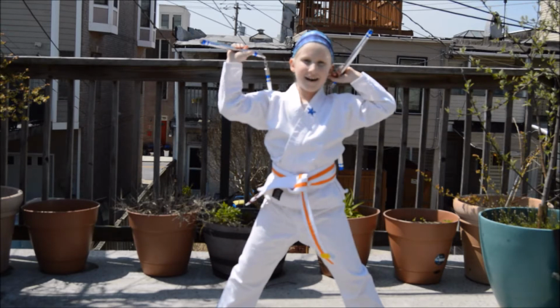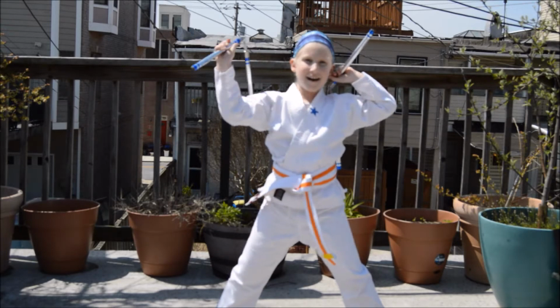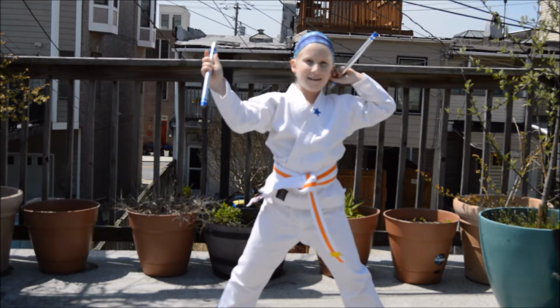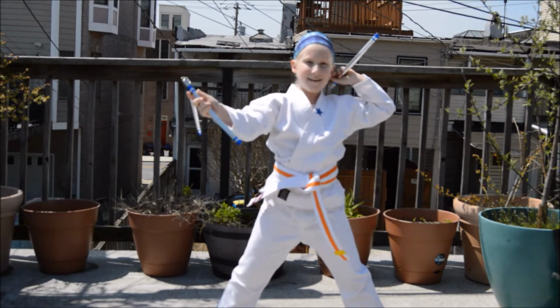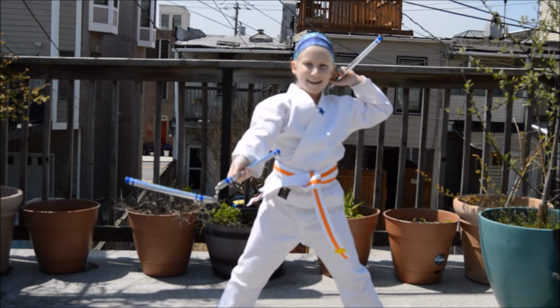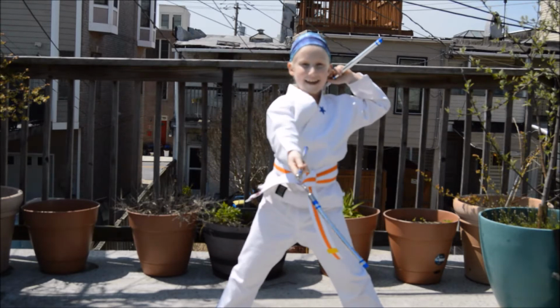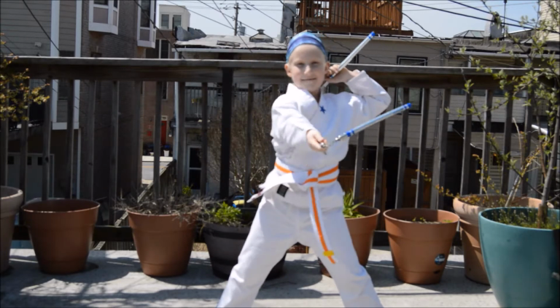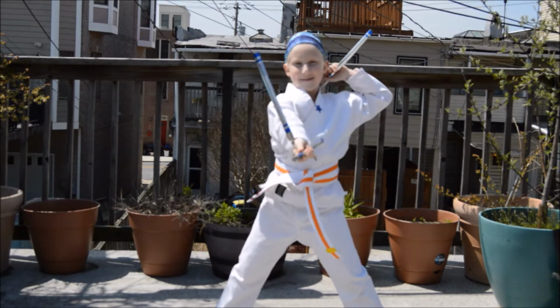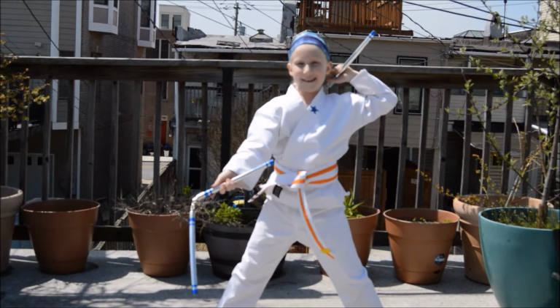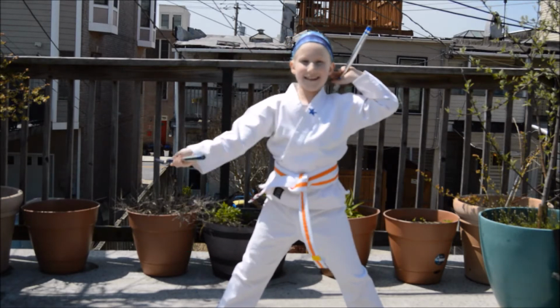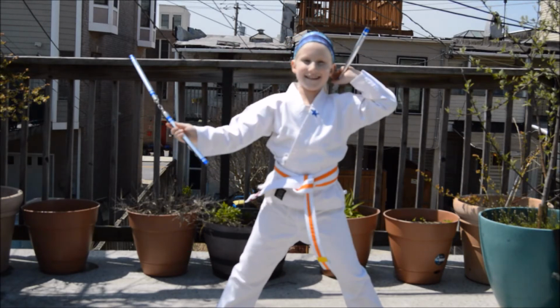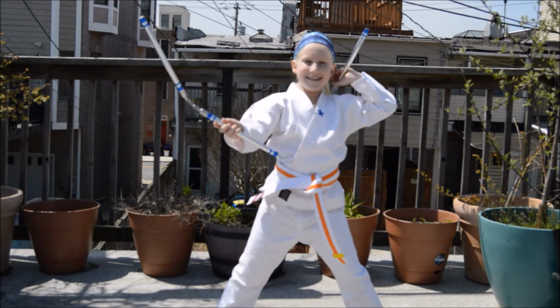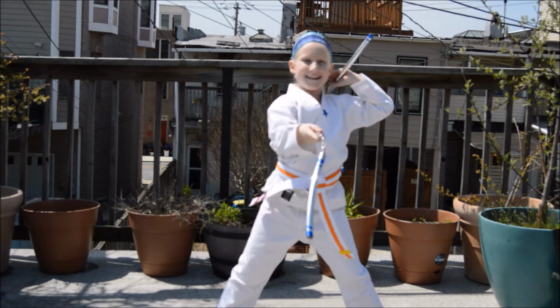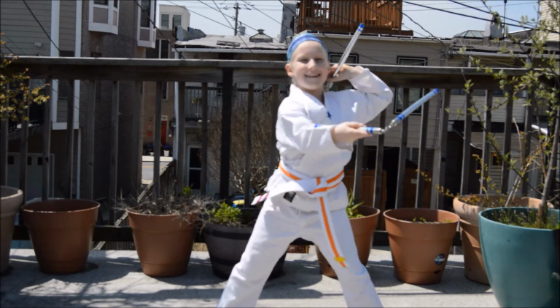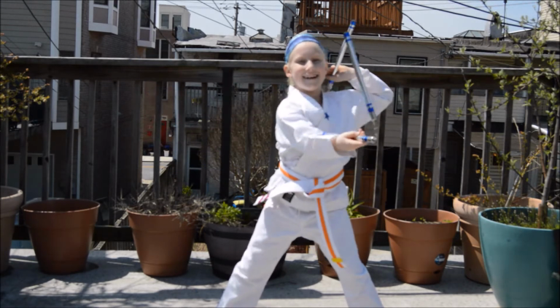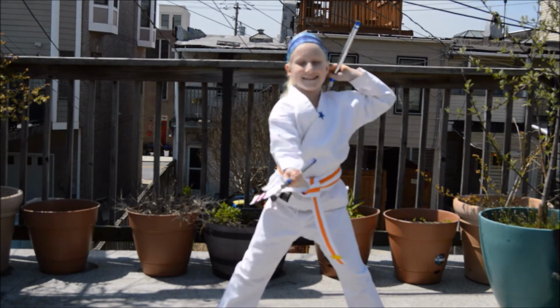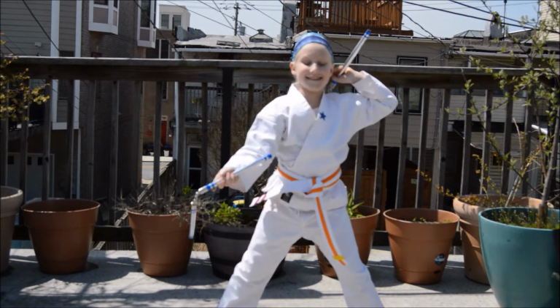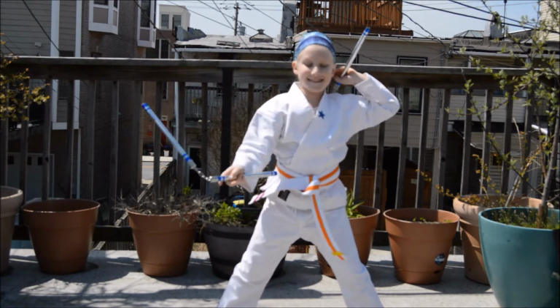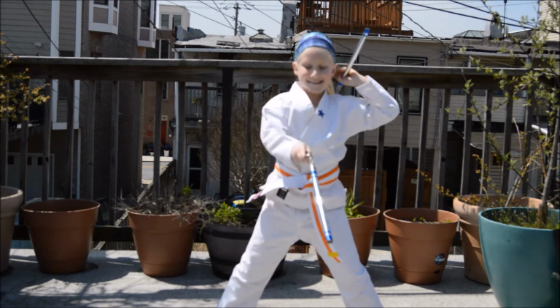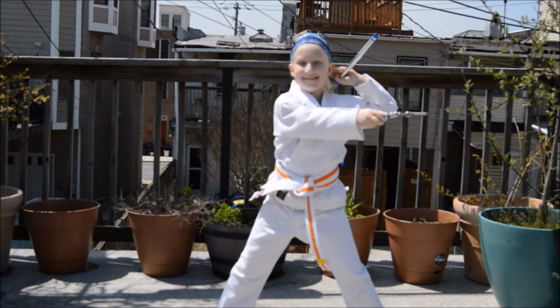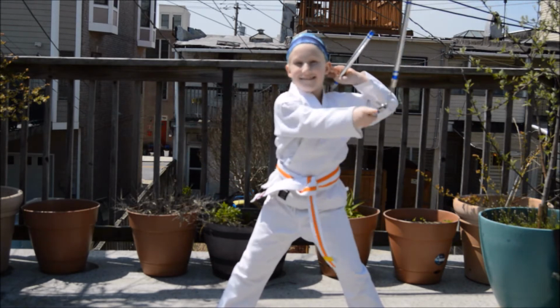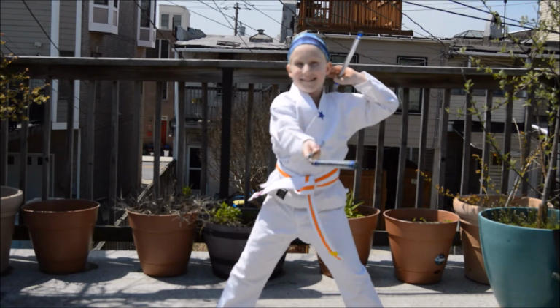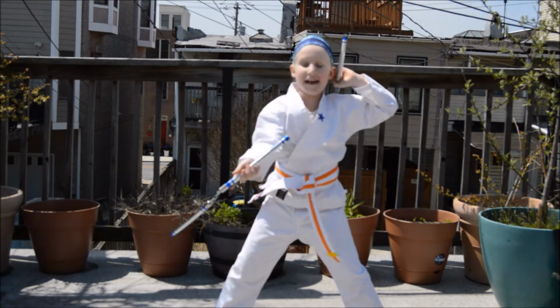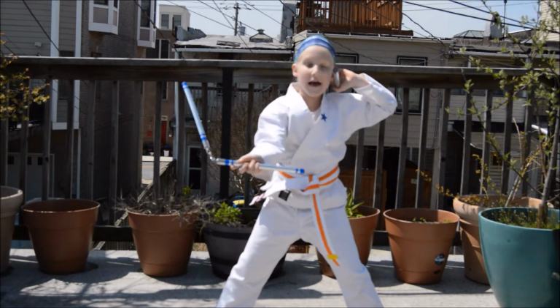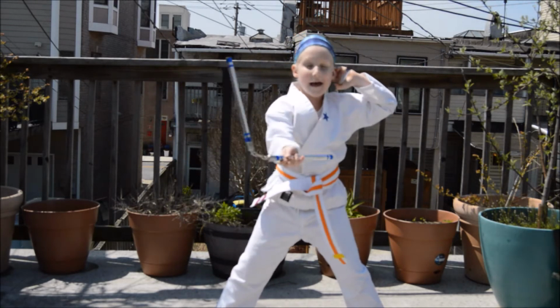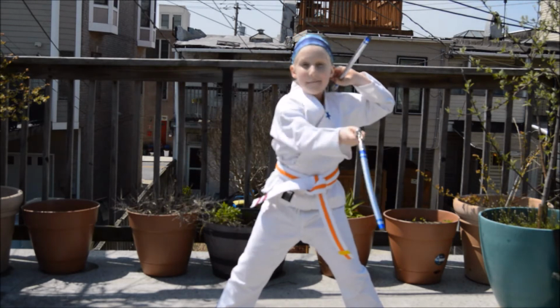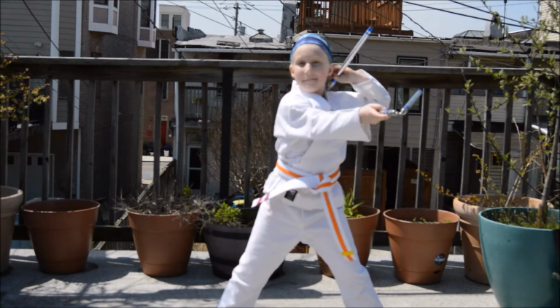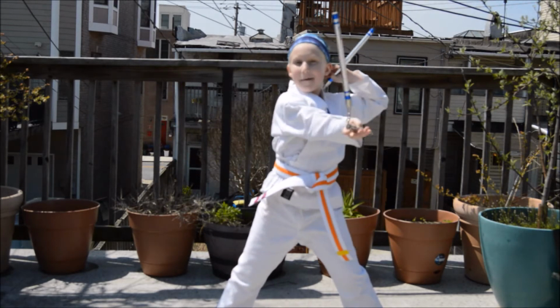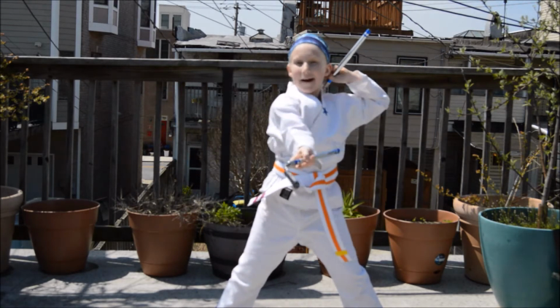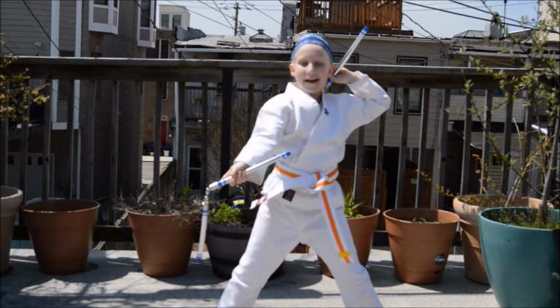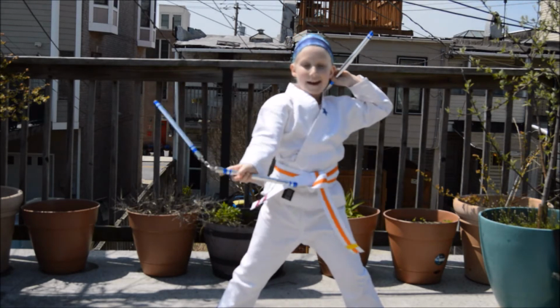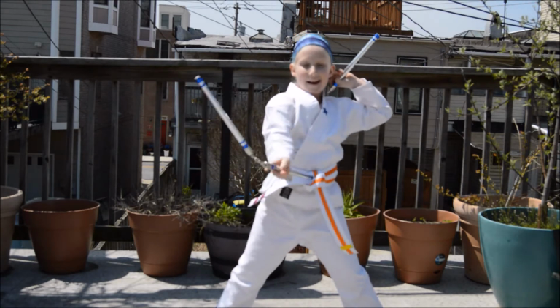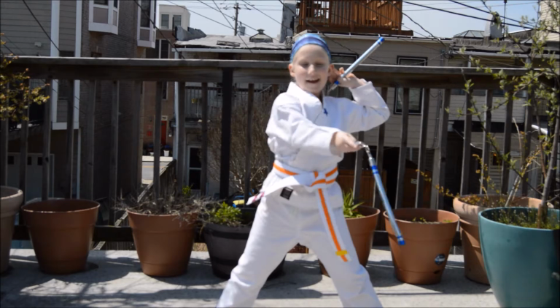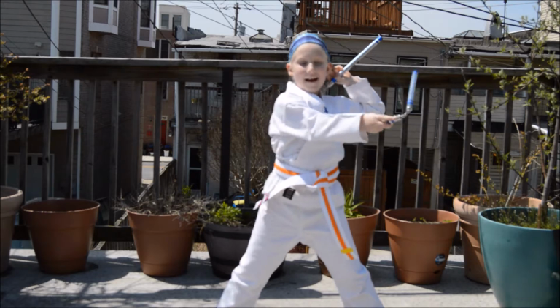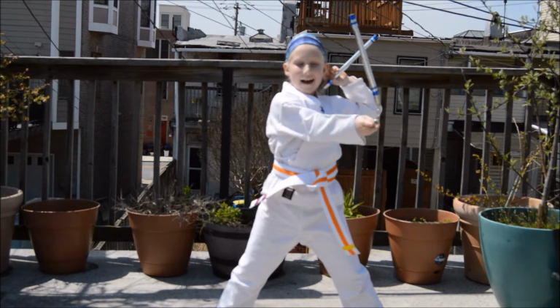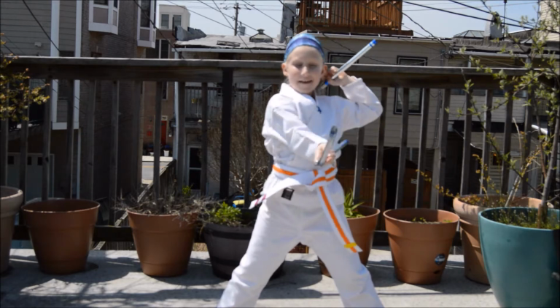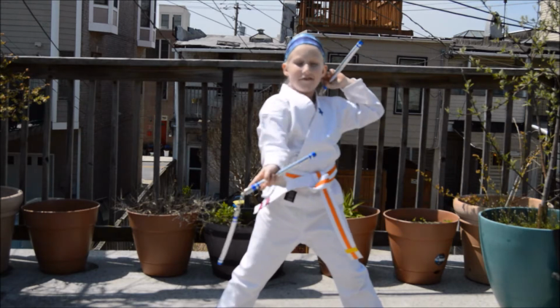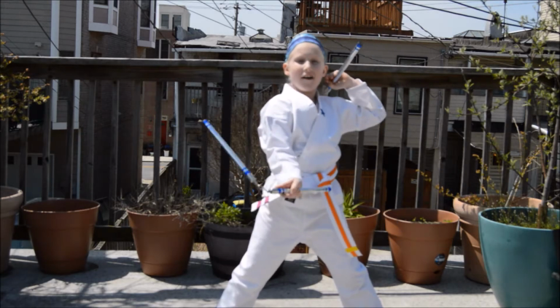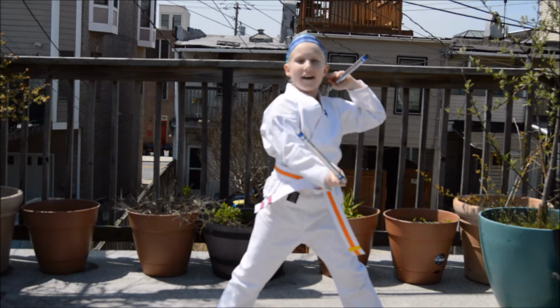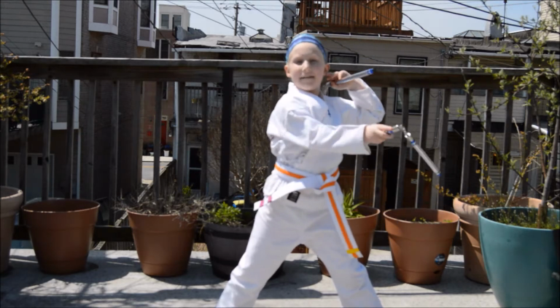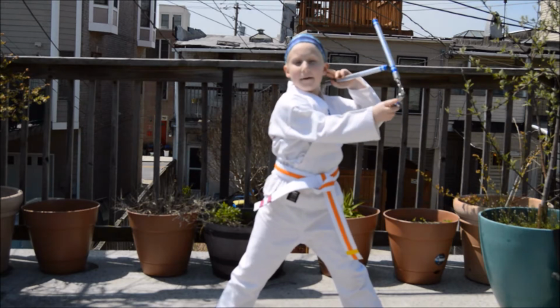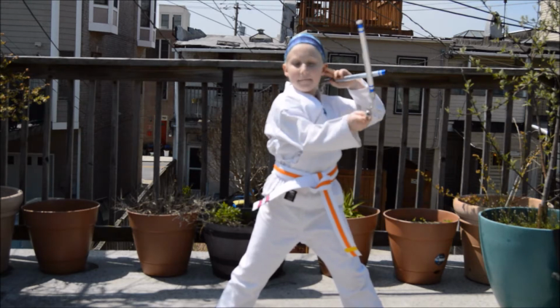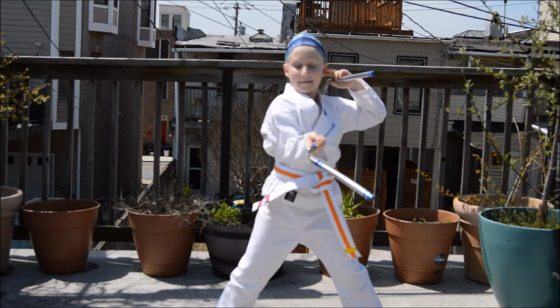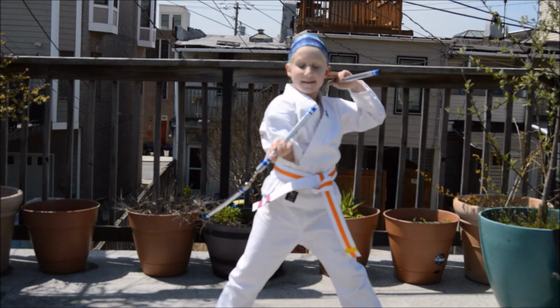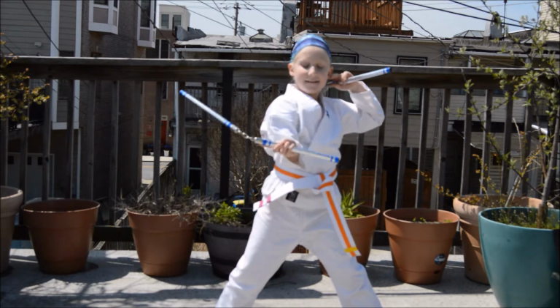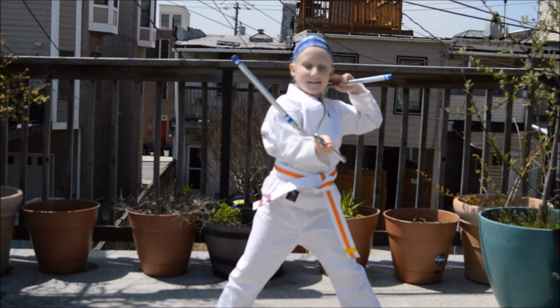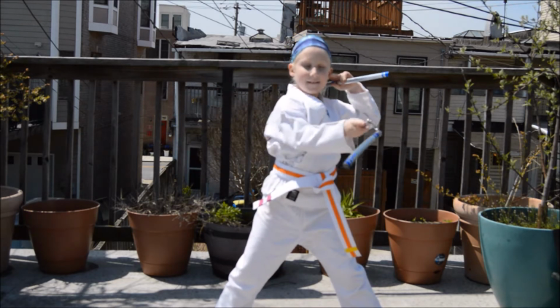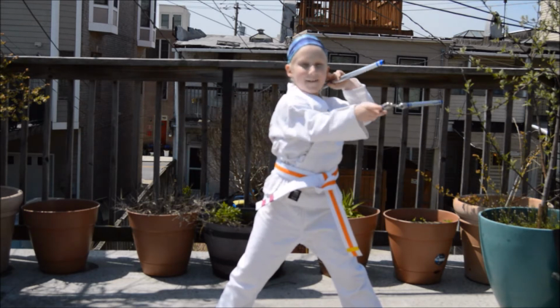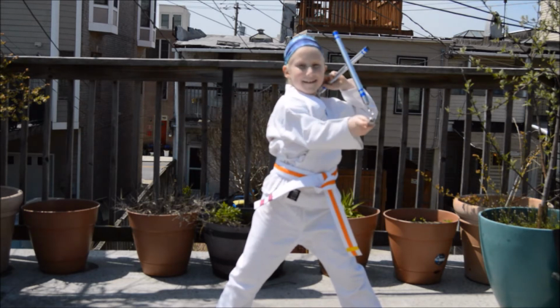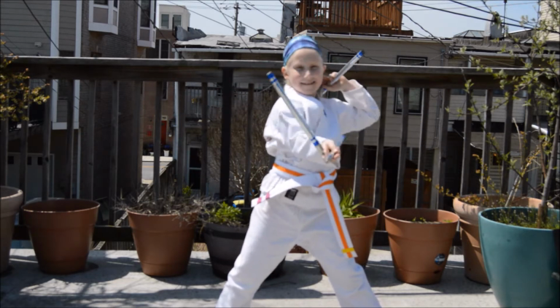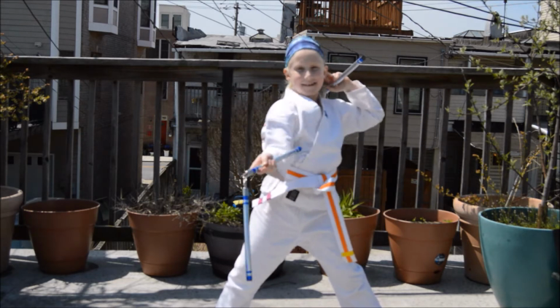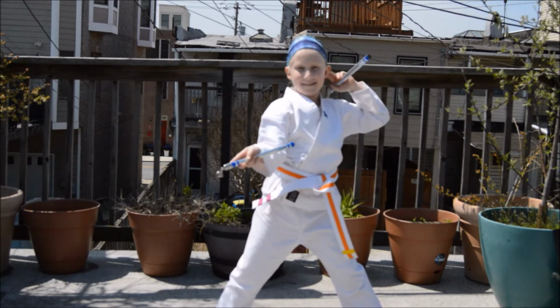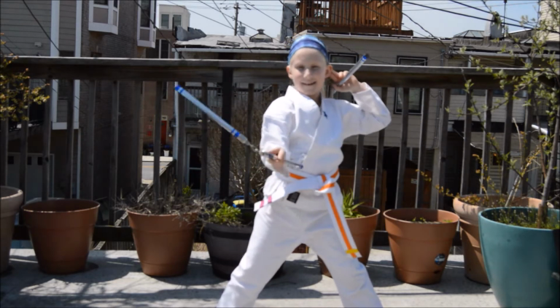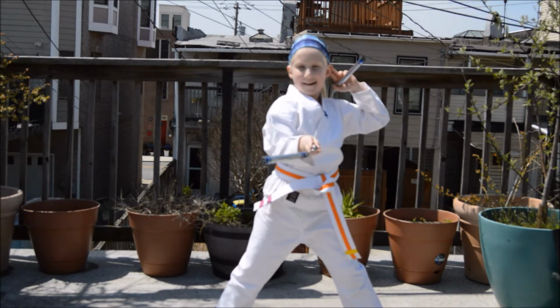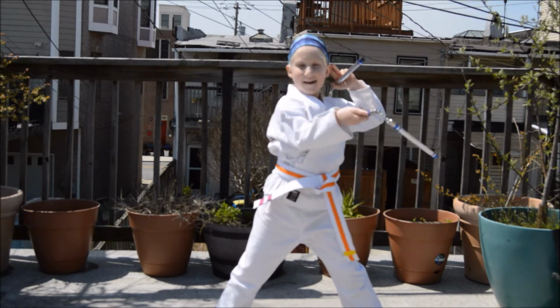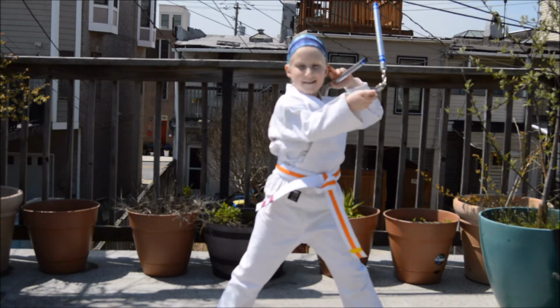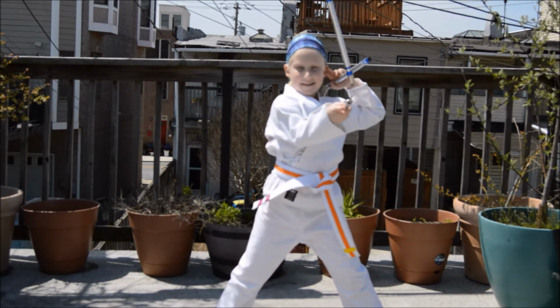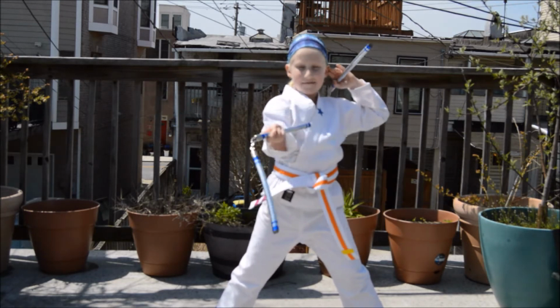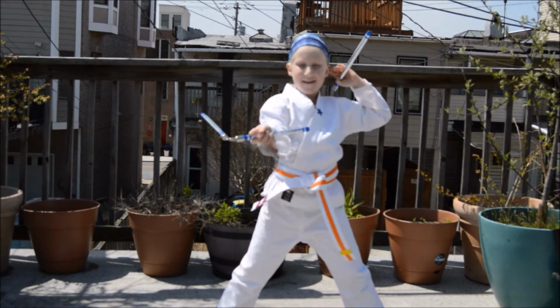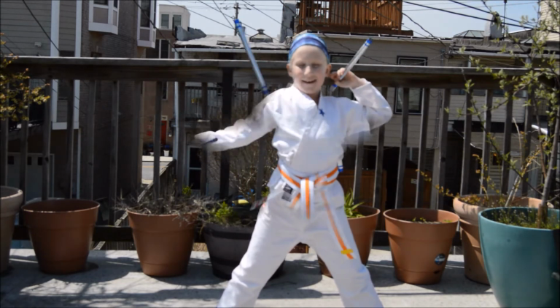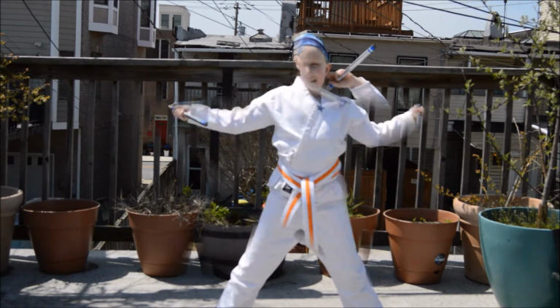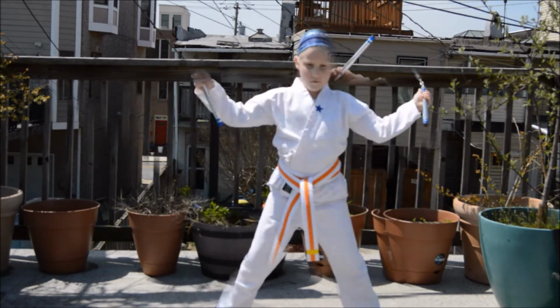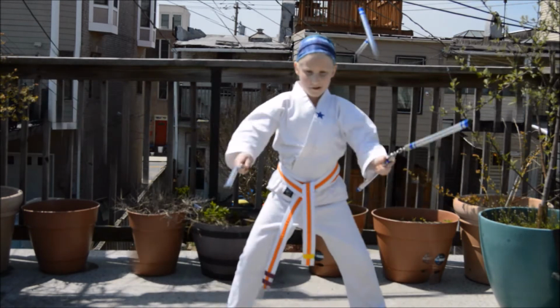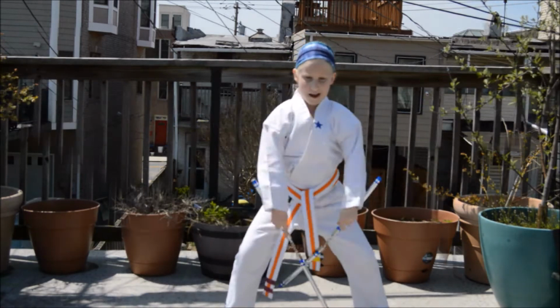I can't bring these nunchucks to school, but I thought it might be cool if I showed this video to you.